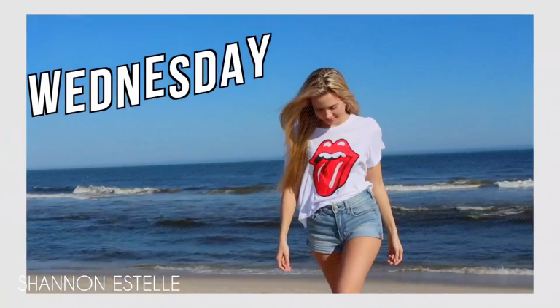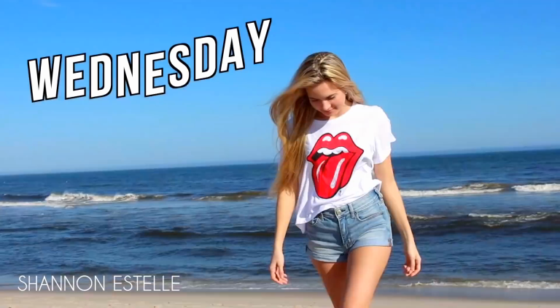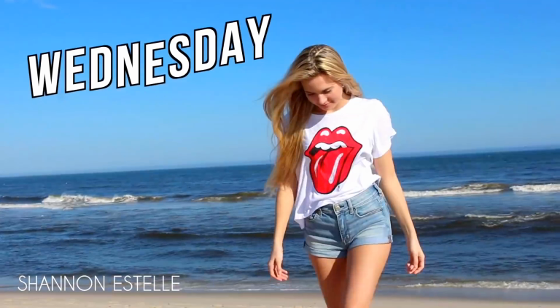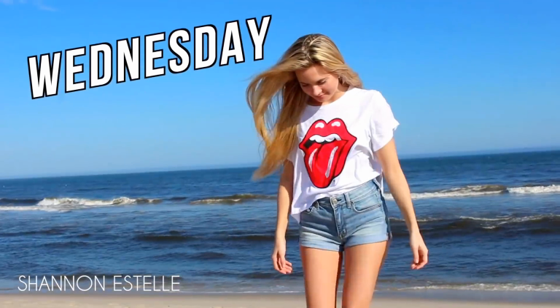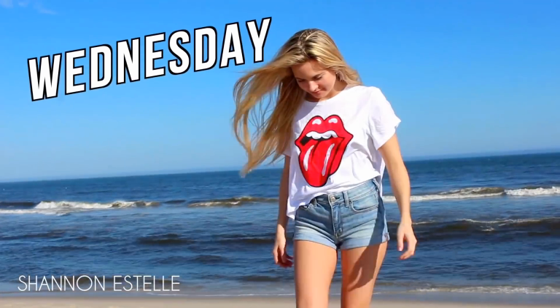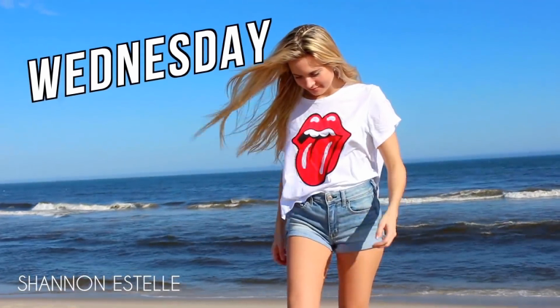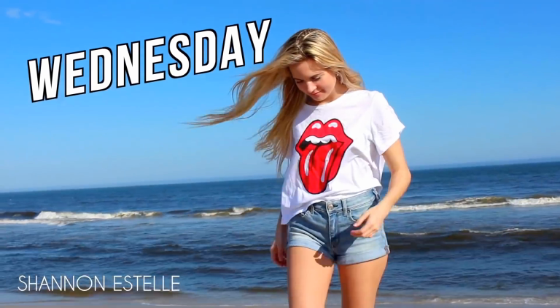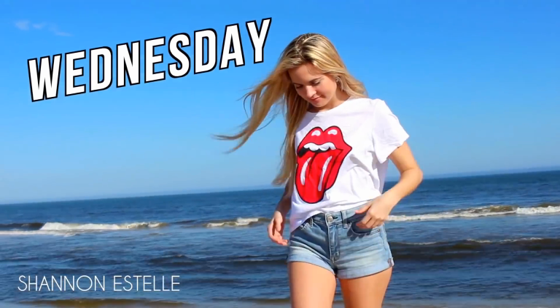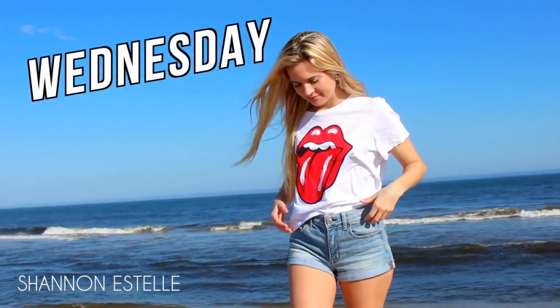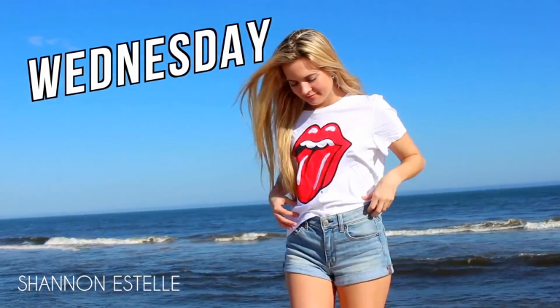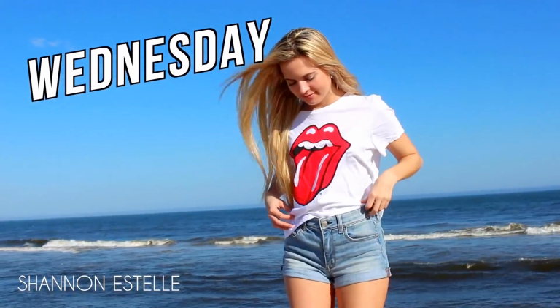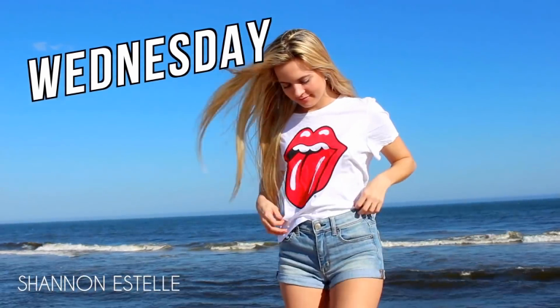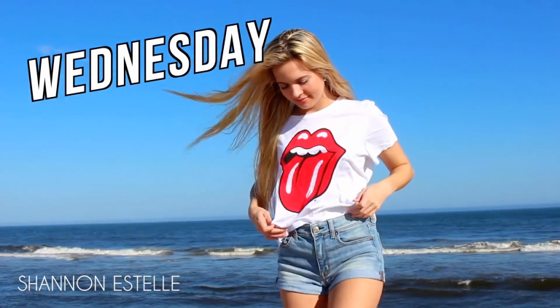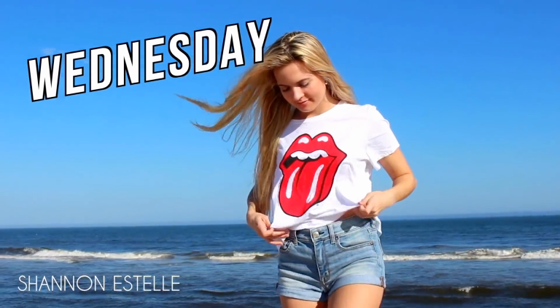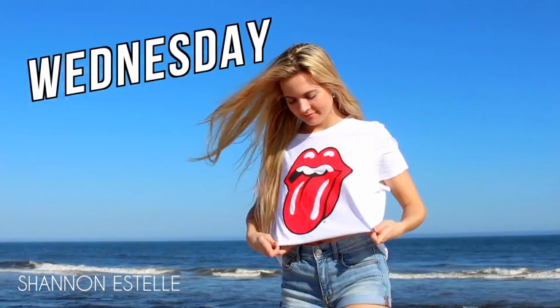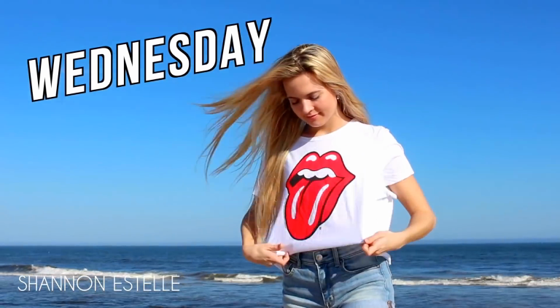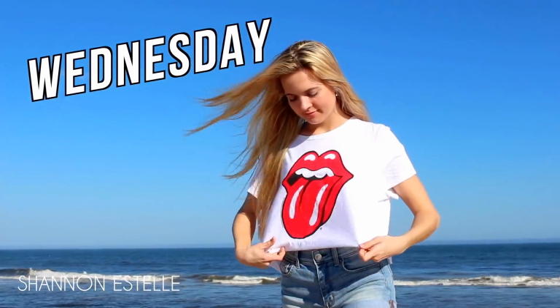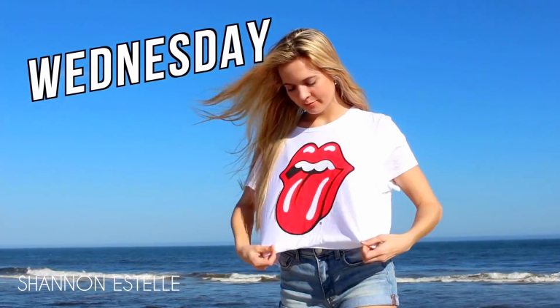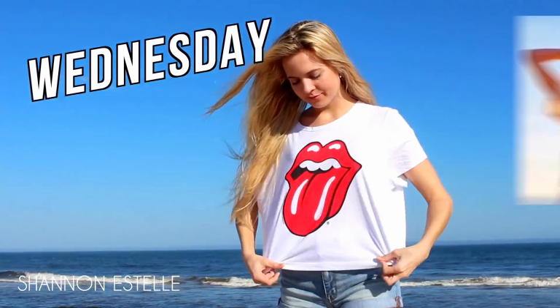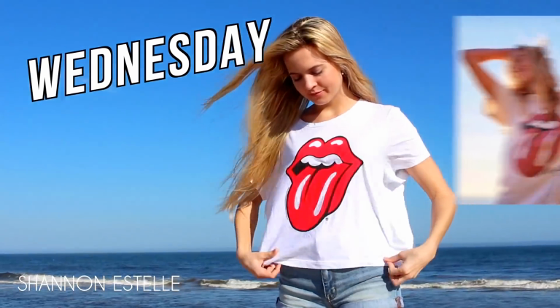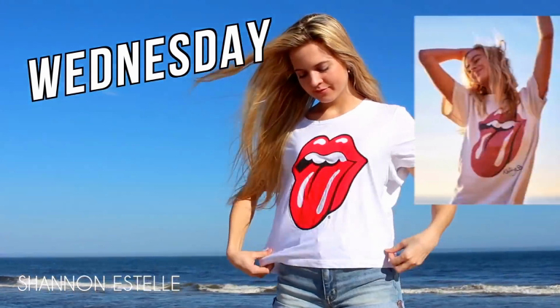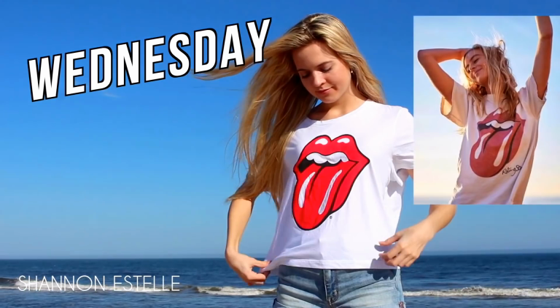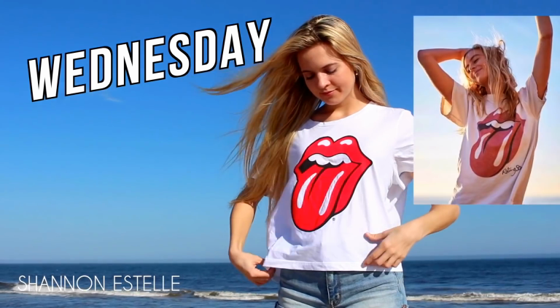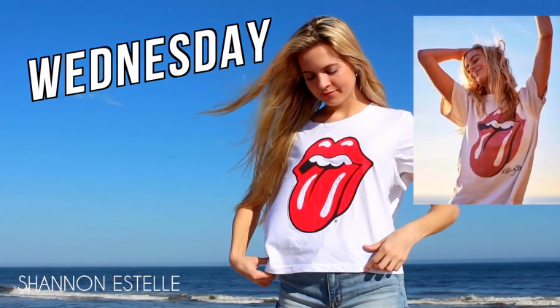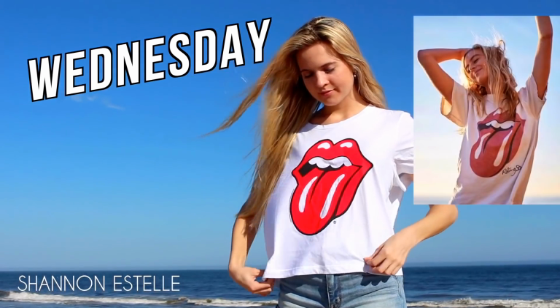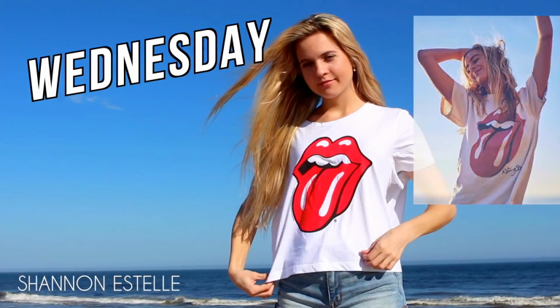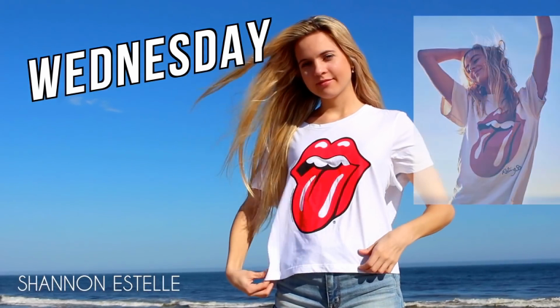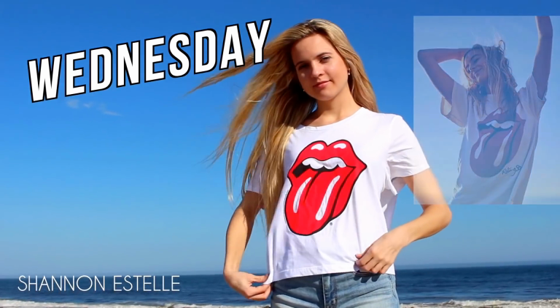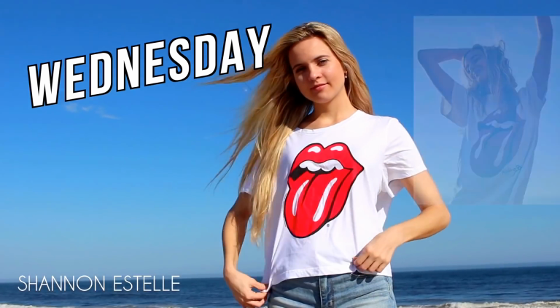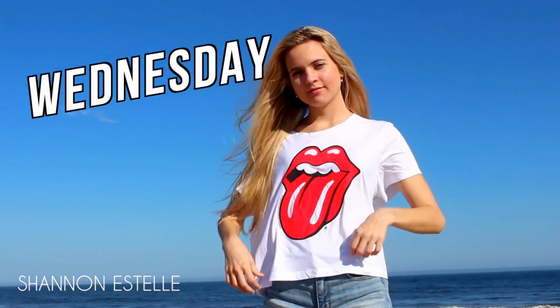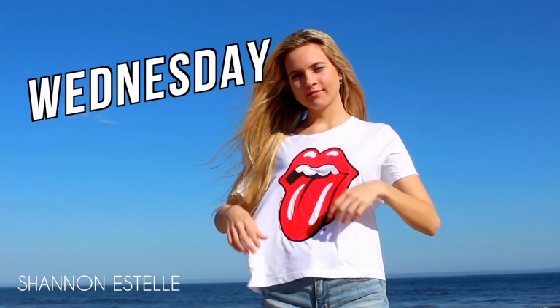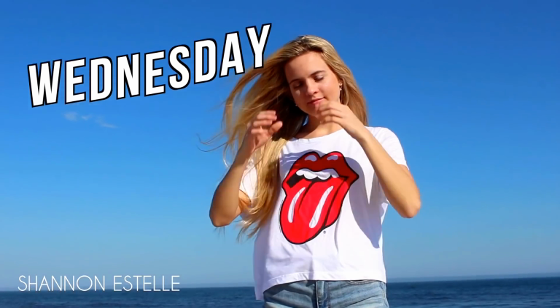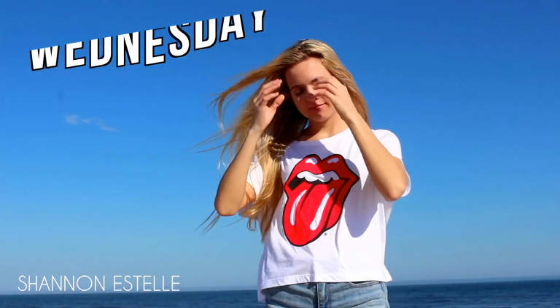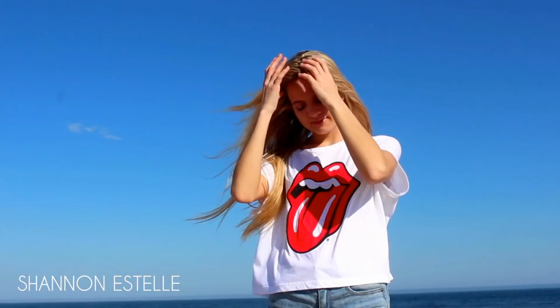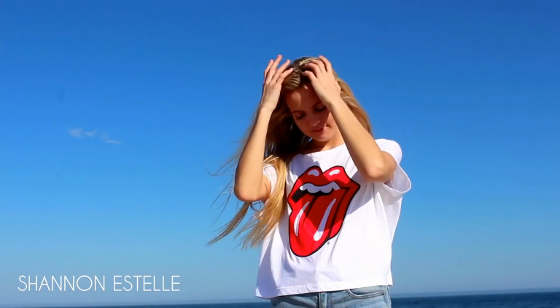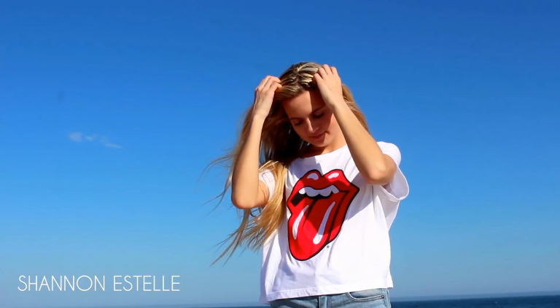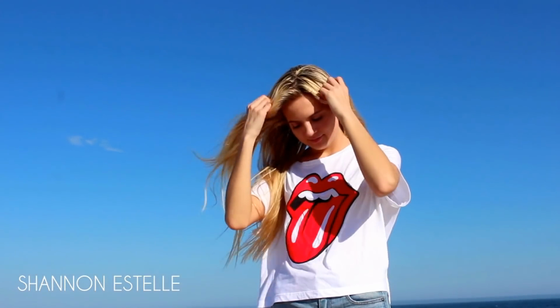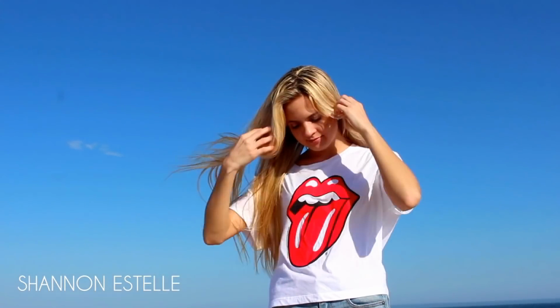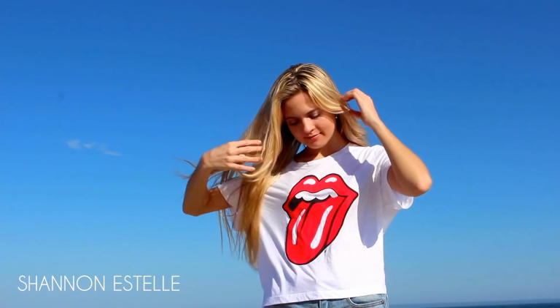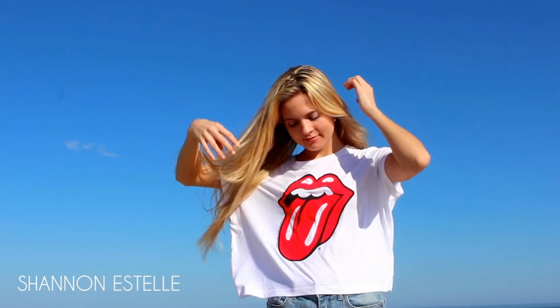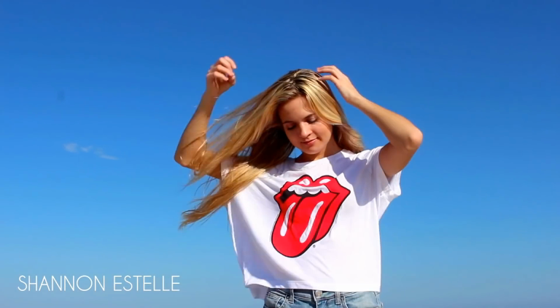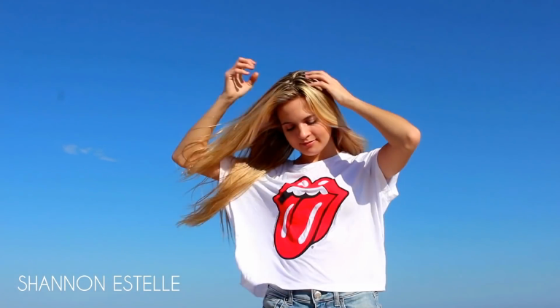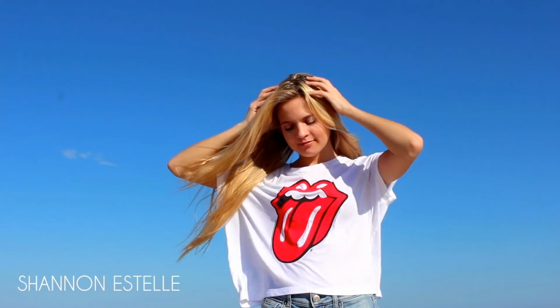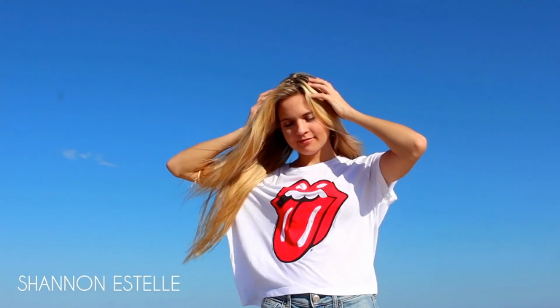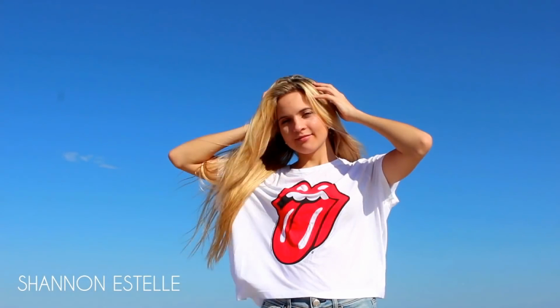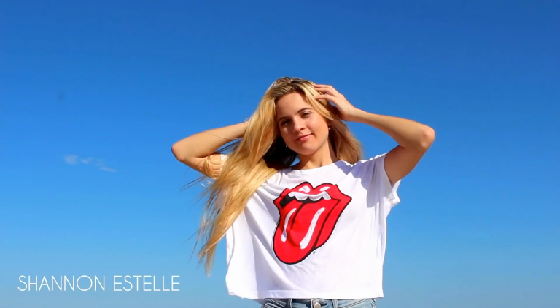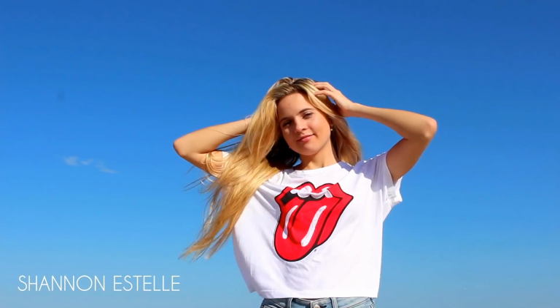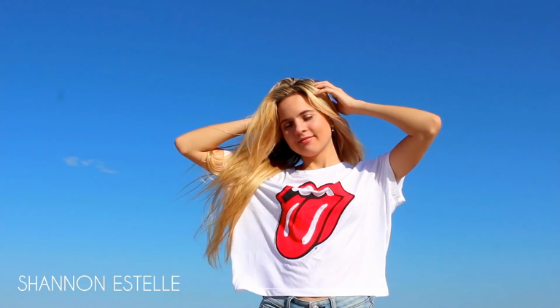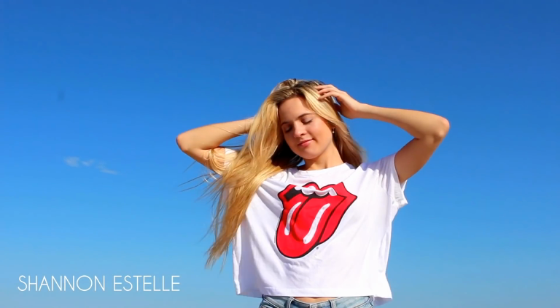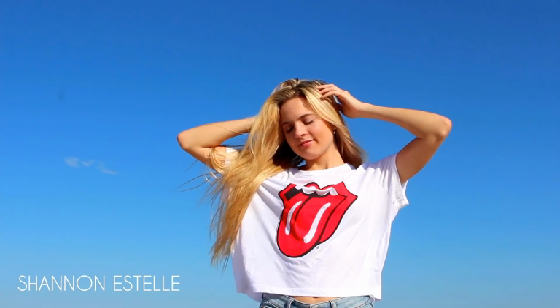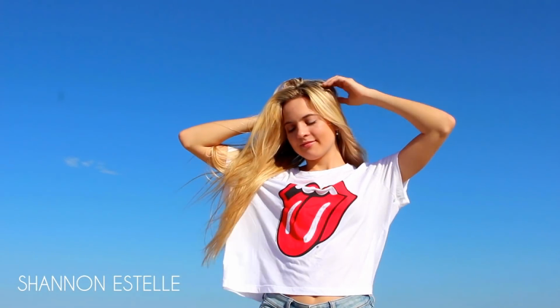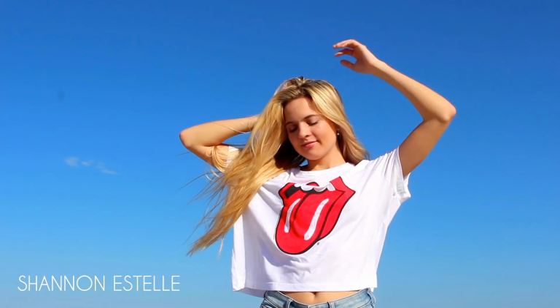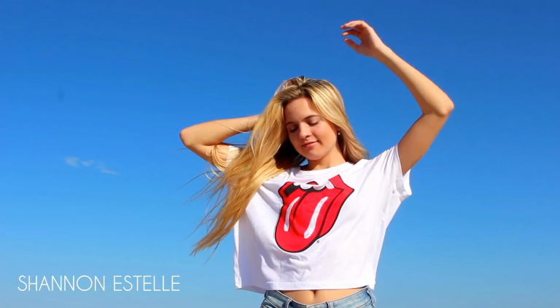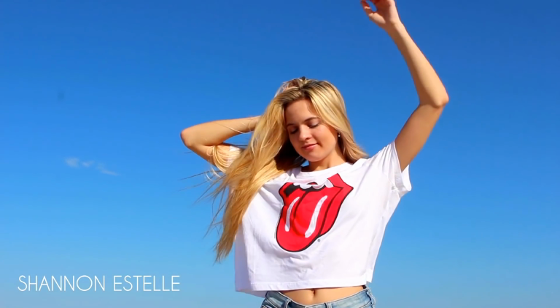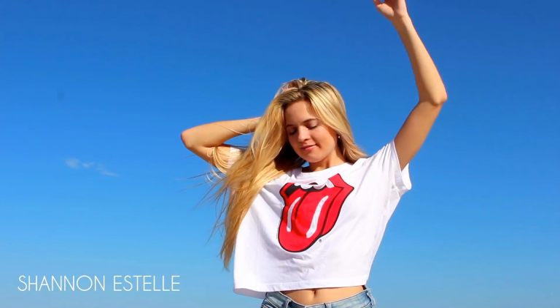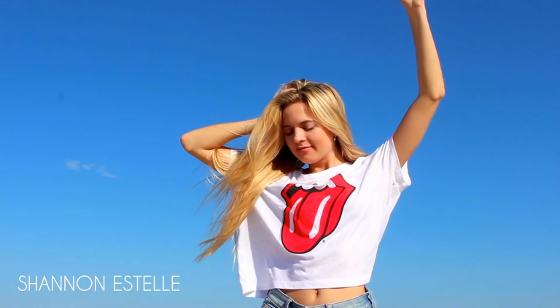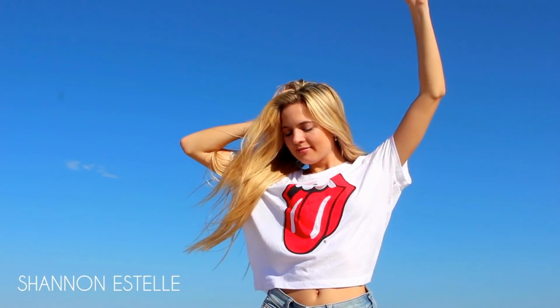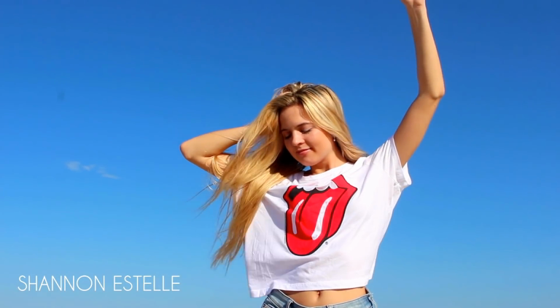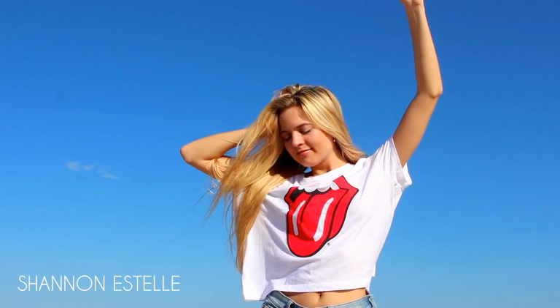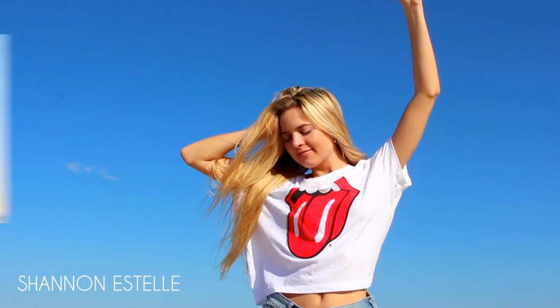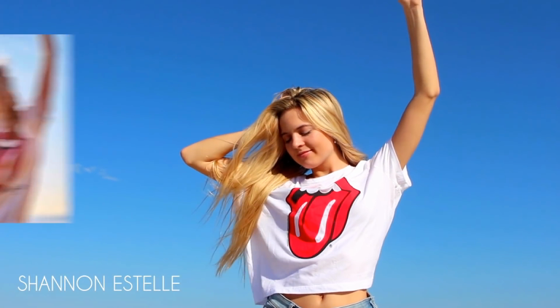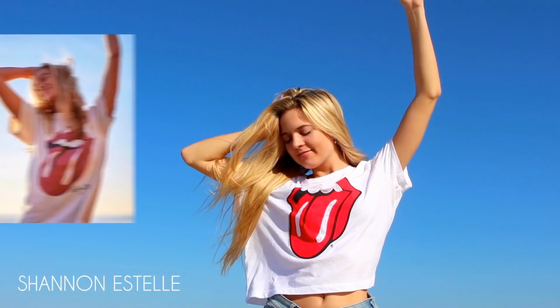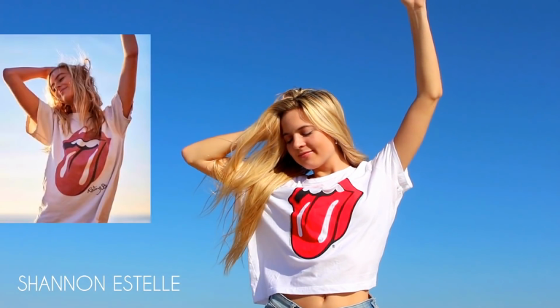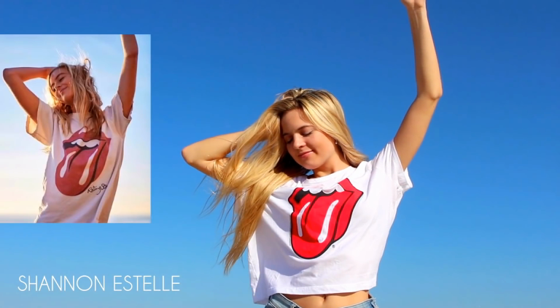For Wednesday's look it was all about the t-shirt, which is really important in this one, and then the background was just a blue sky.